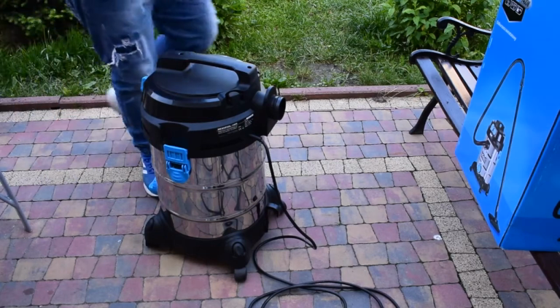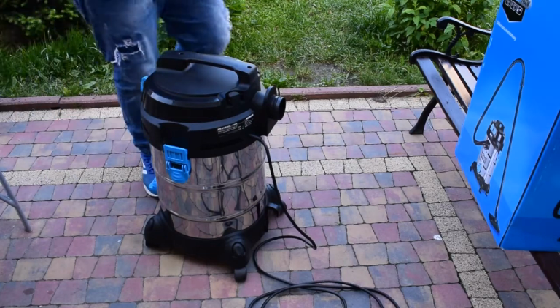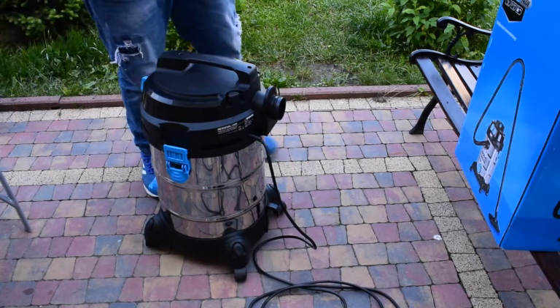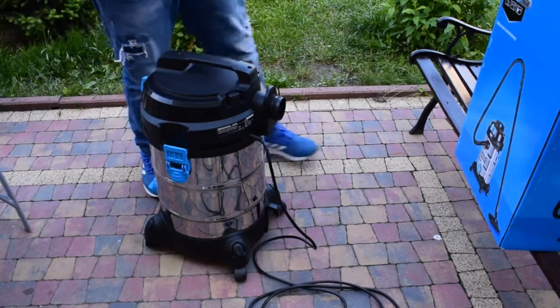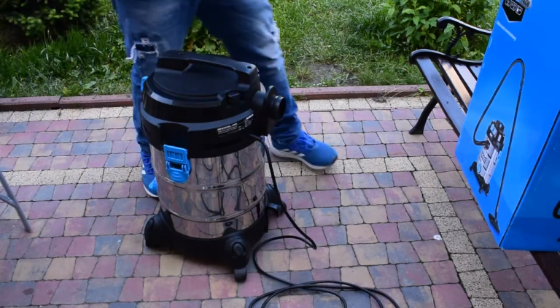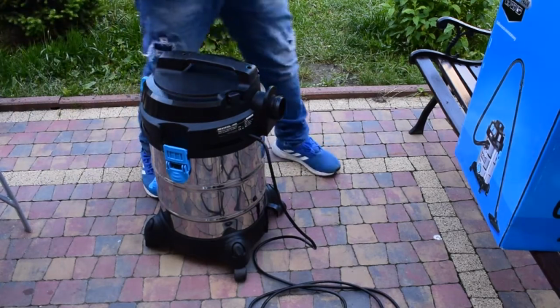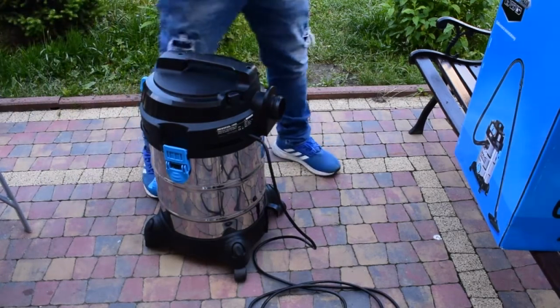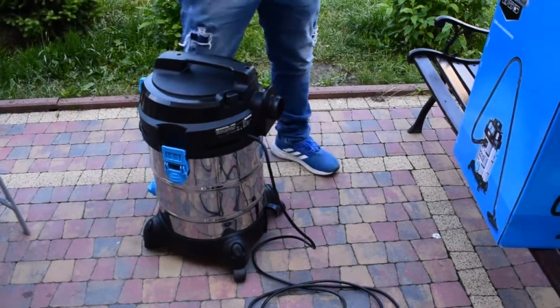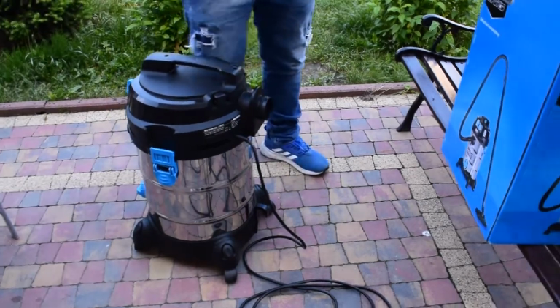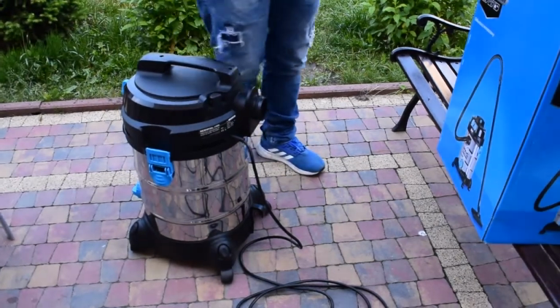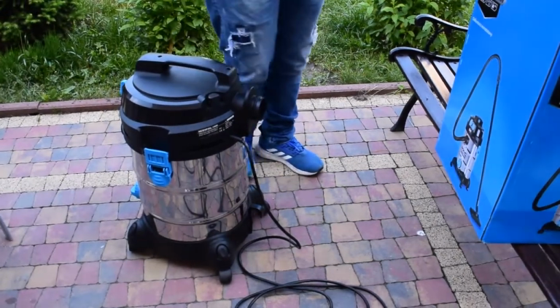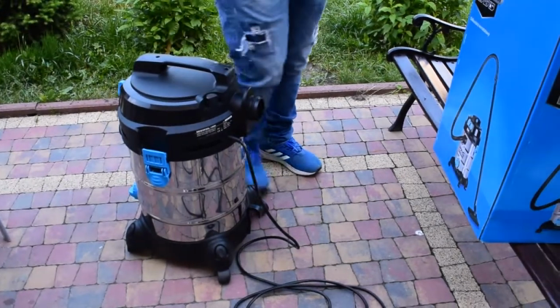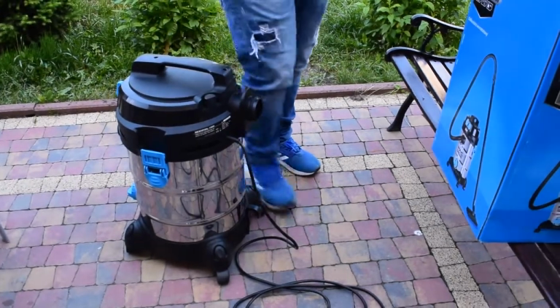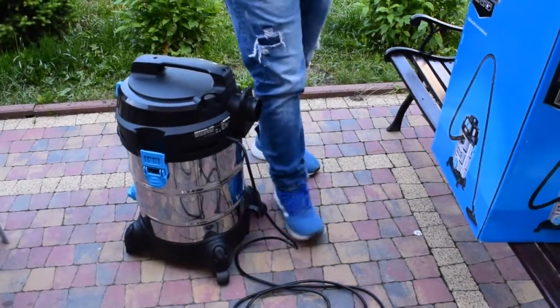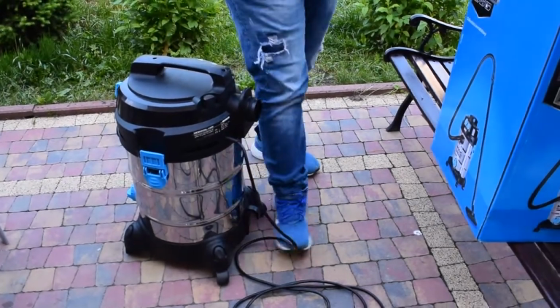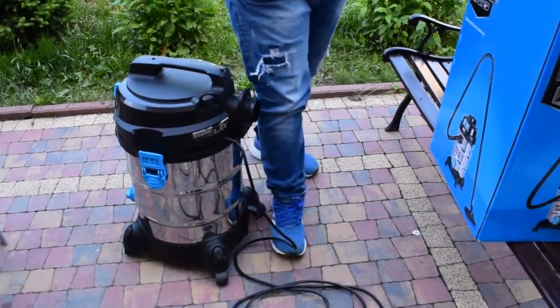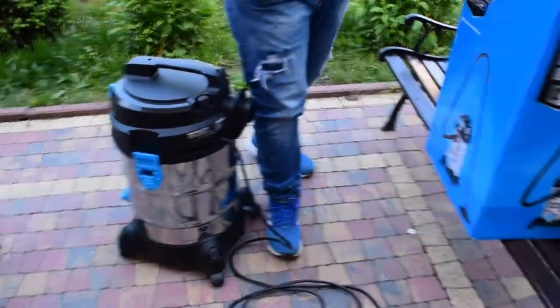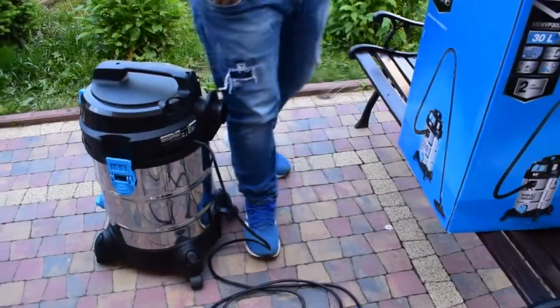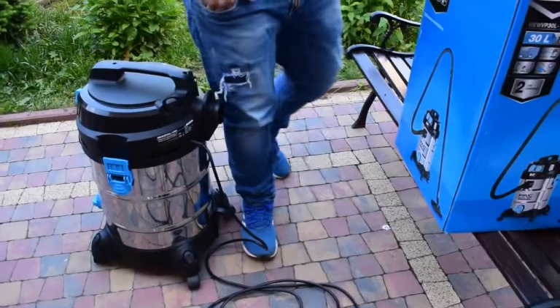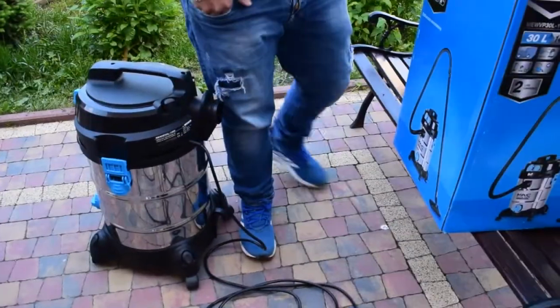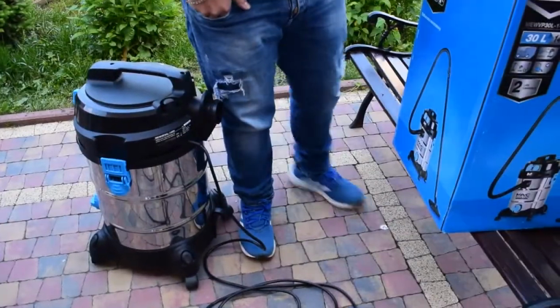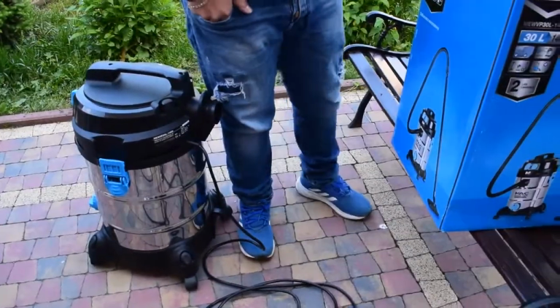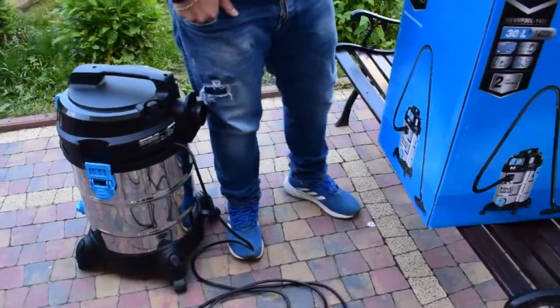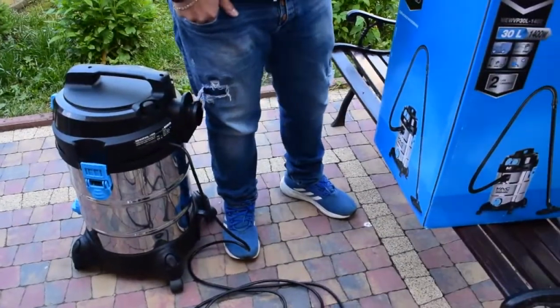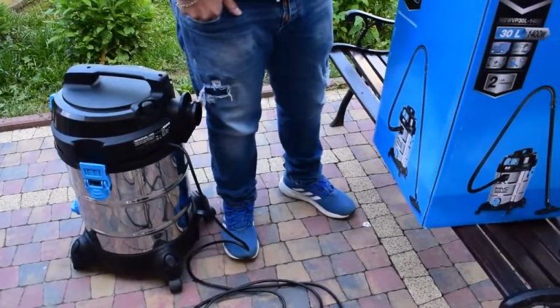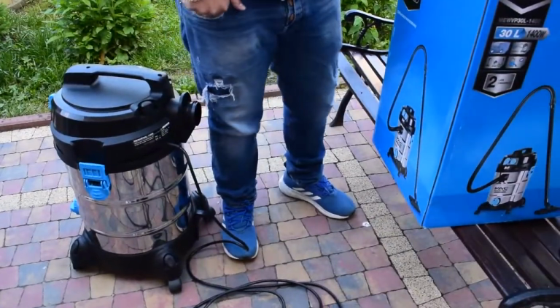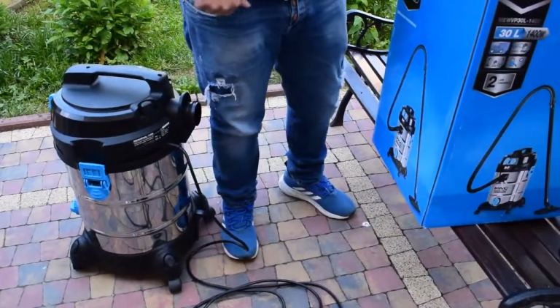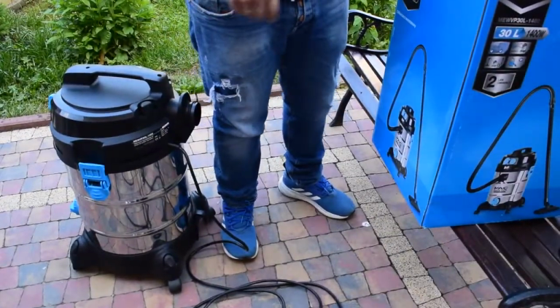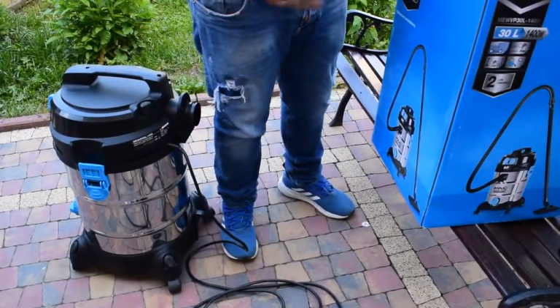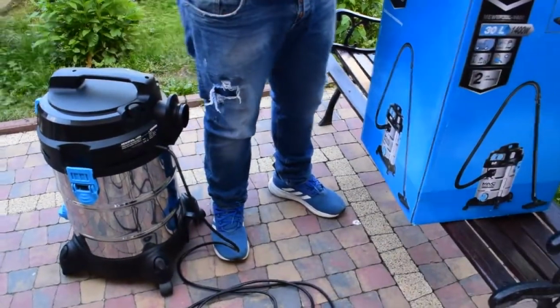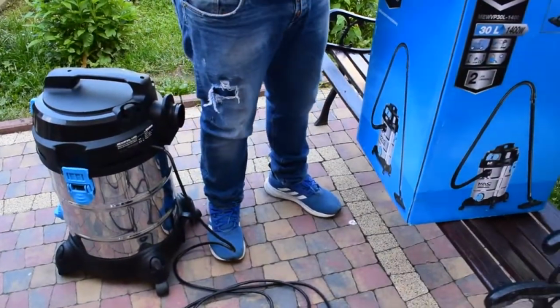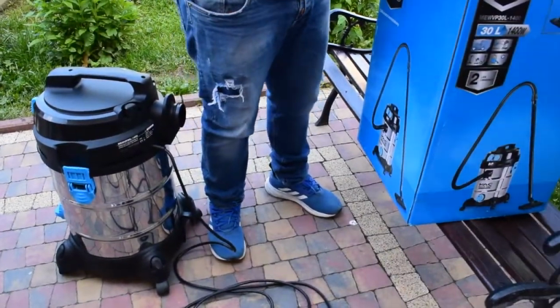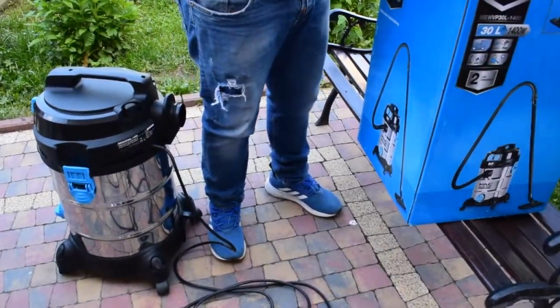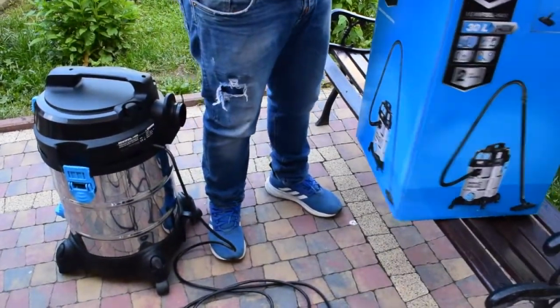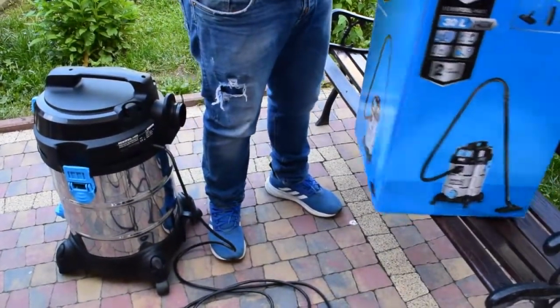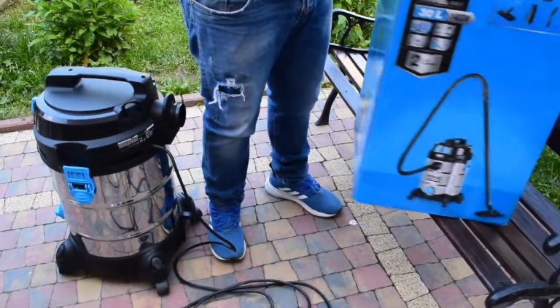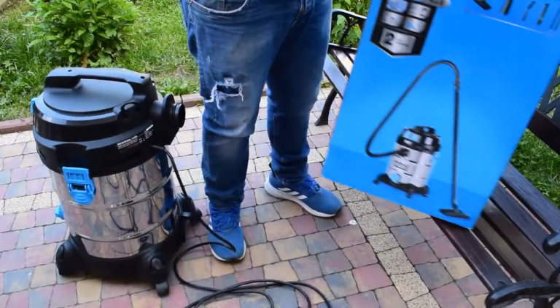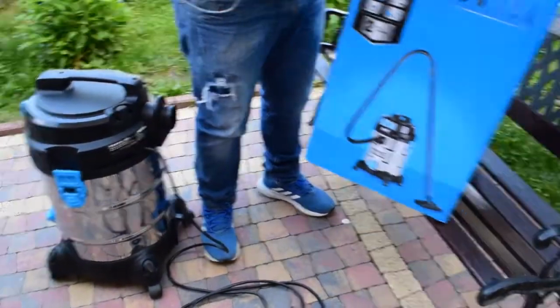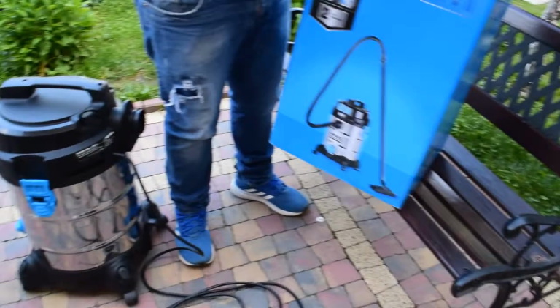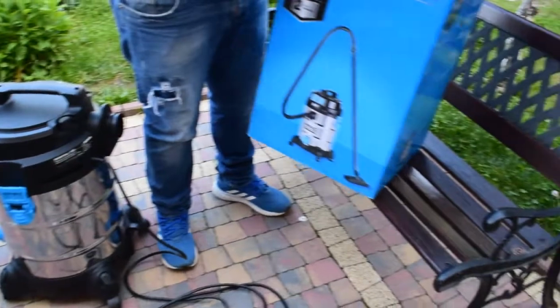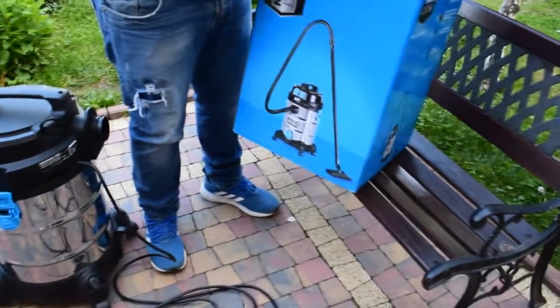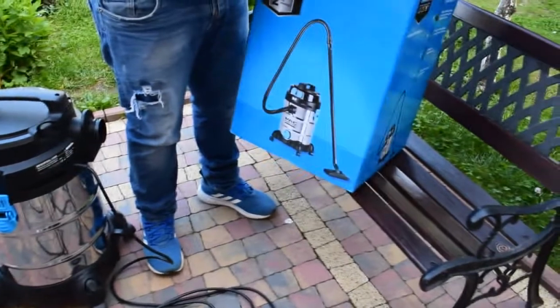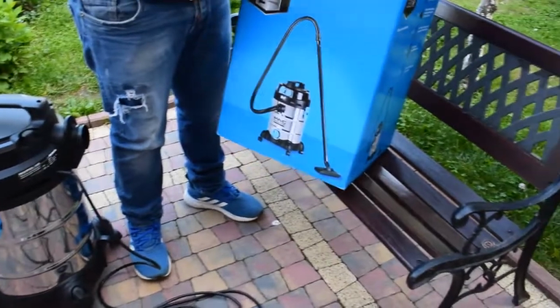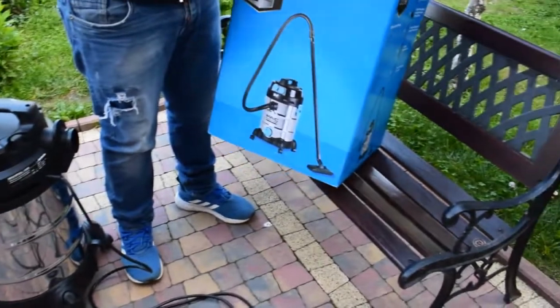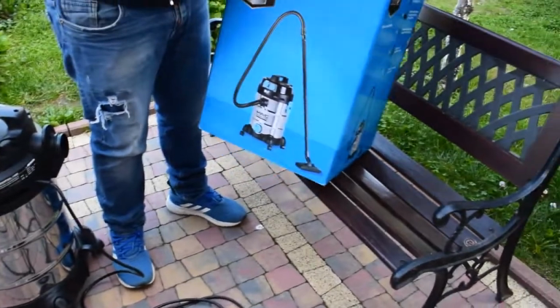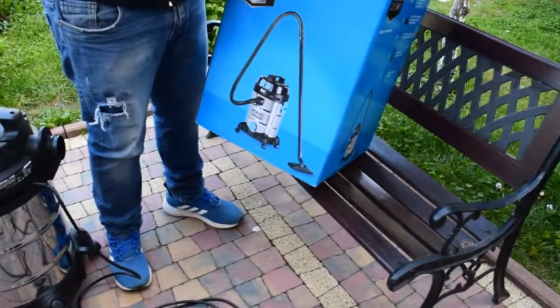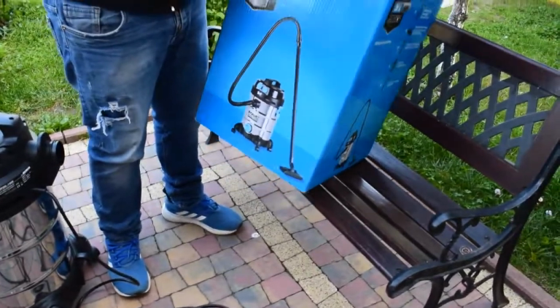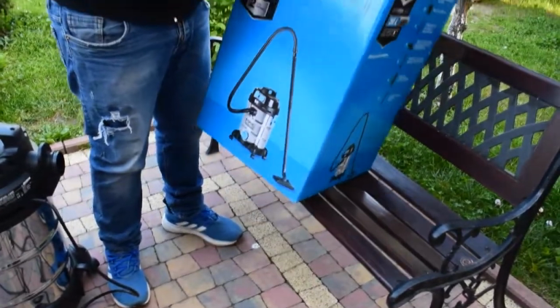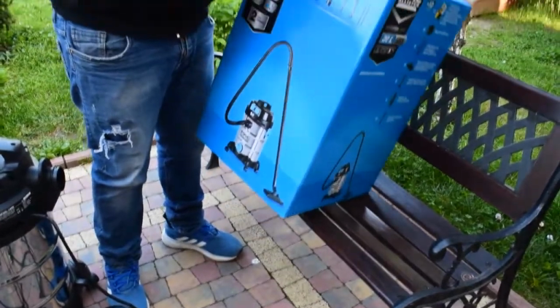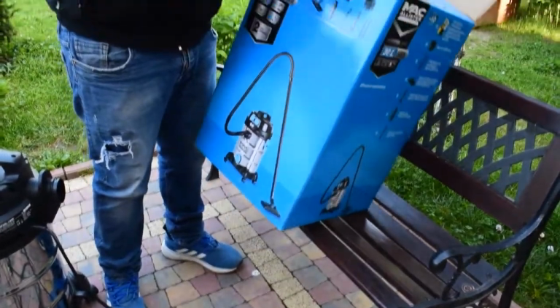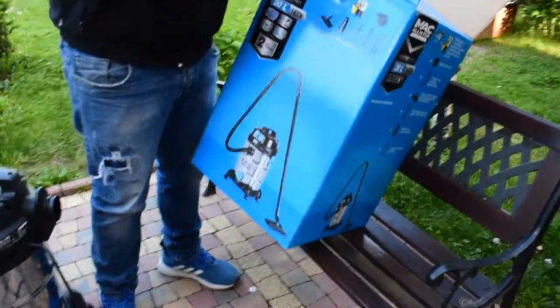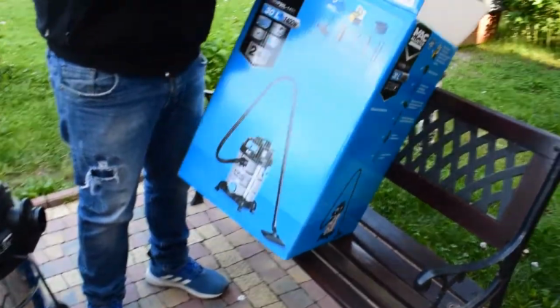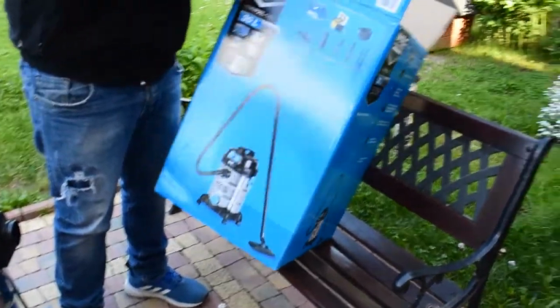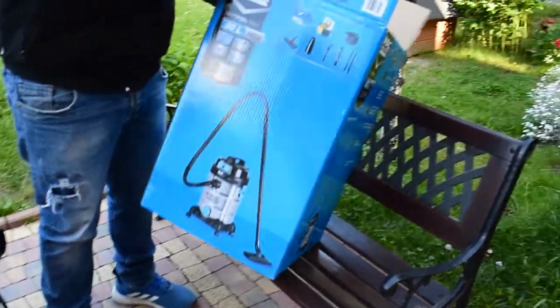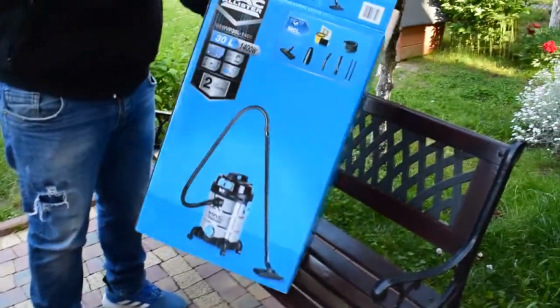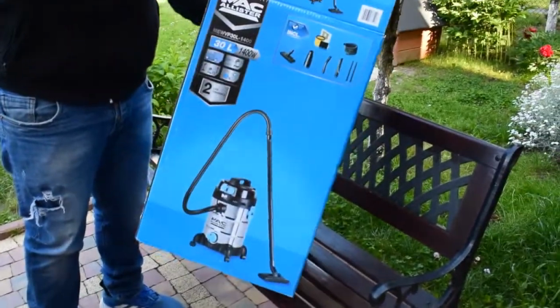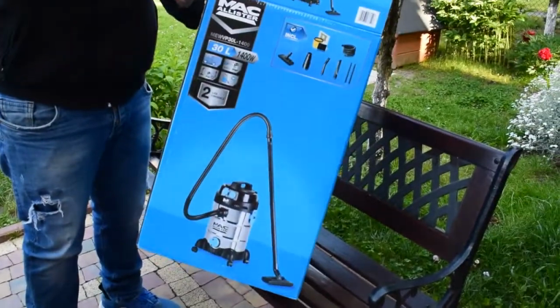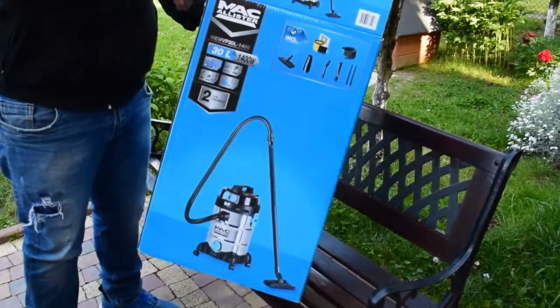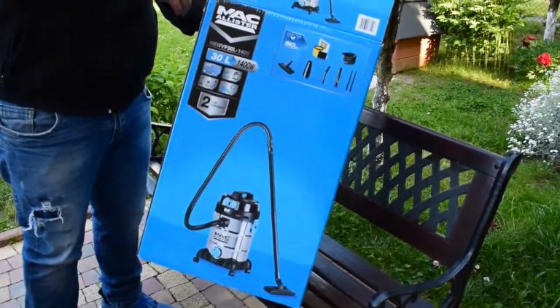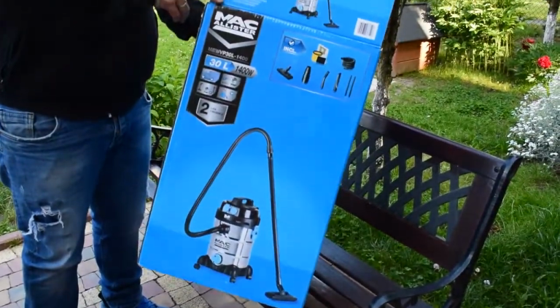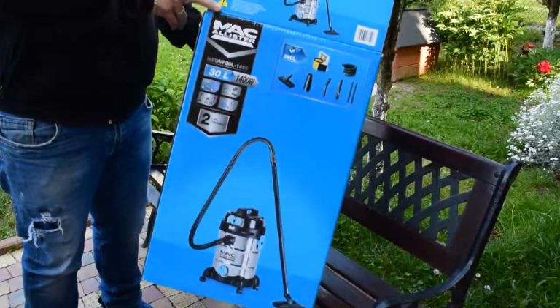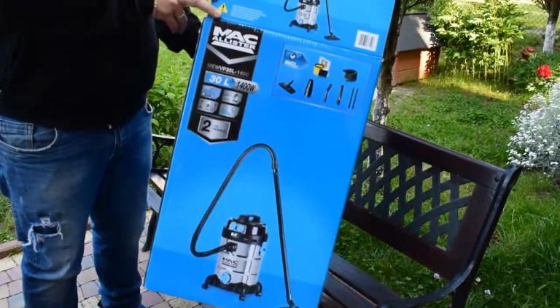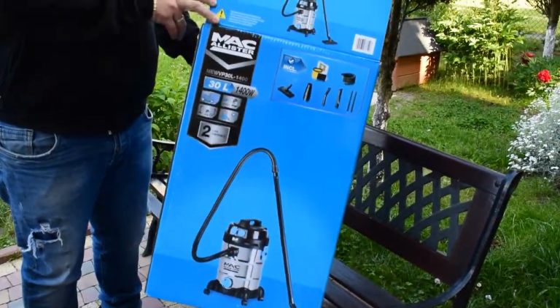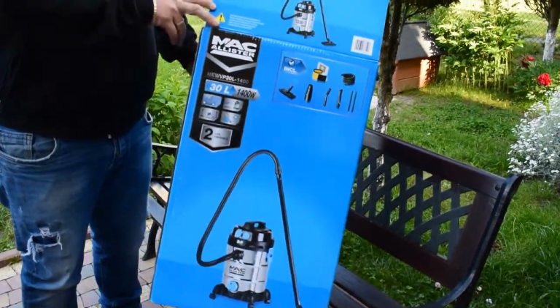Welcome my friends, today I will present you a new vacuum cleaner from company McAllister.